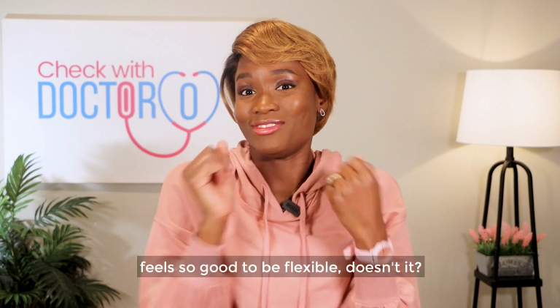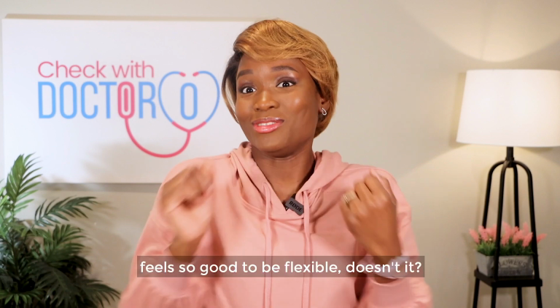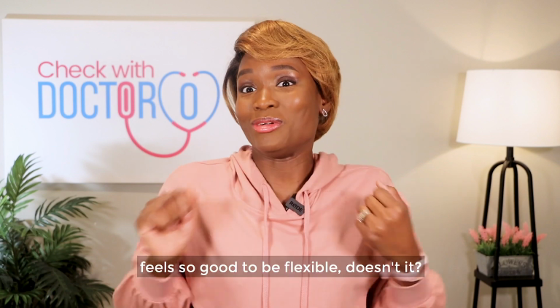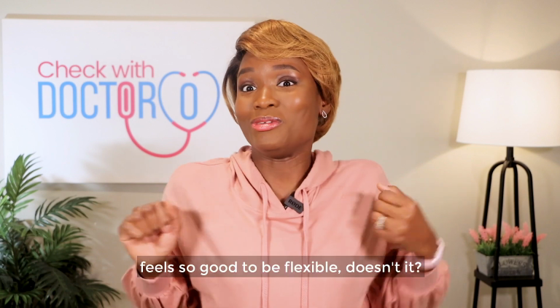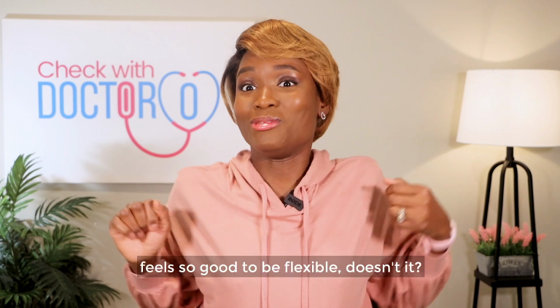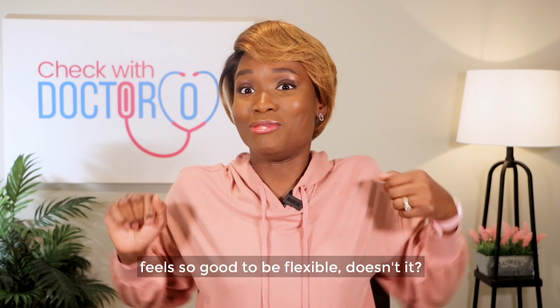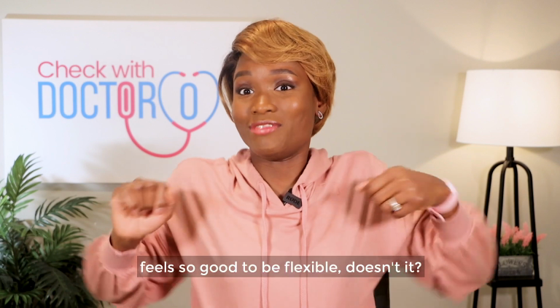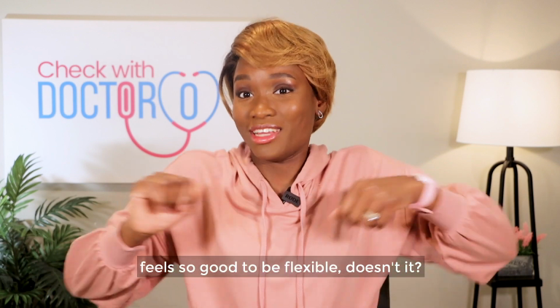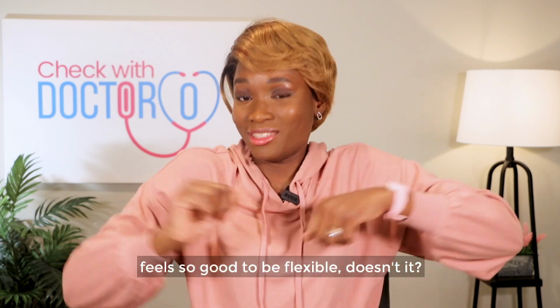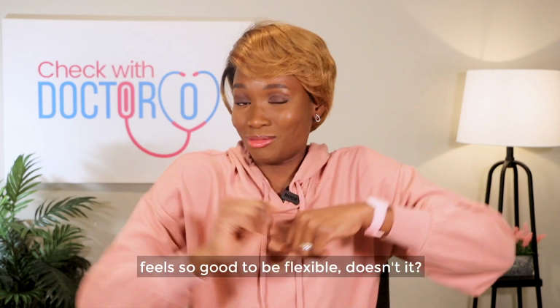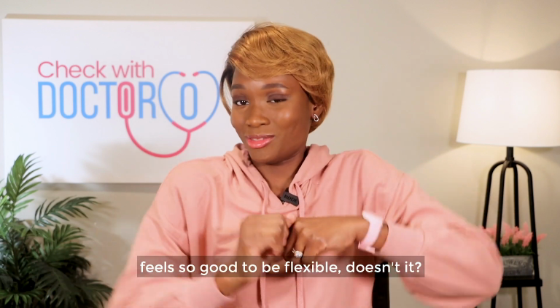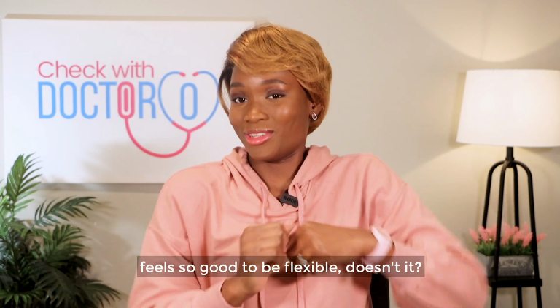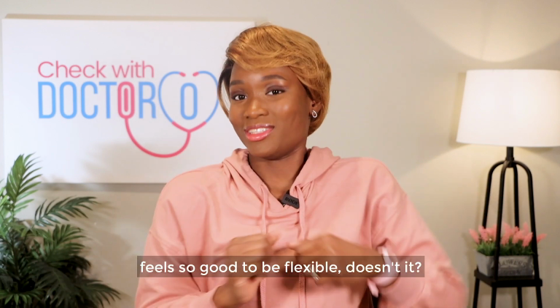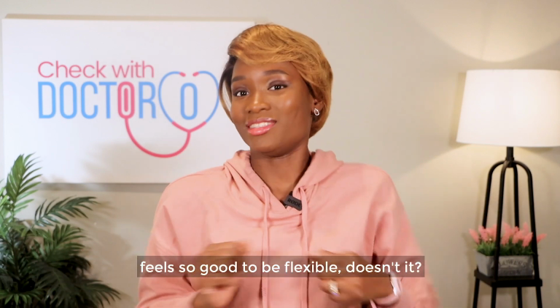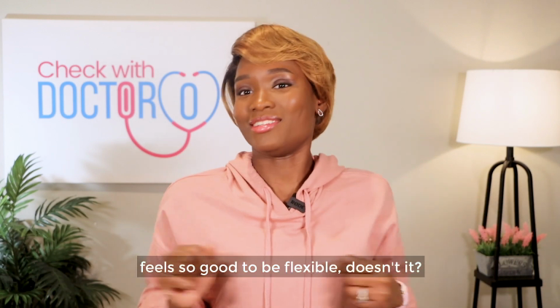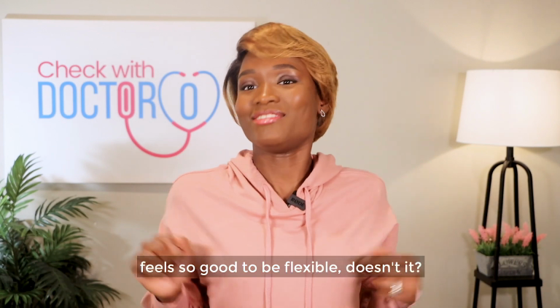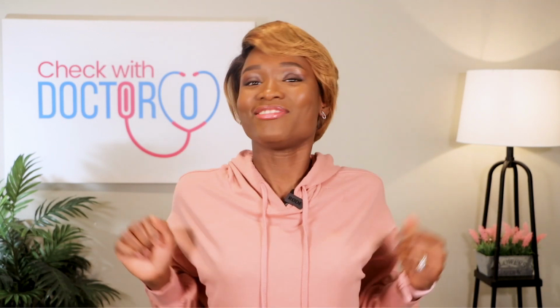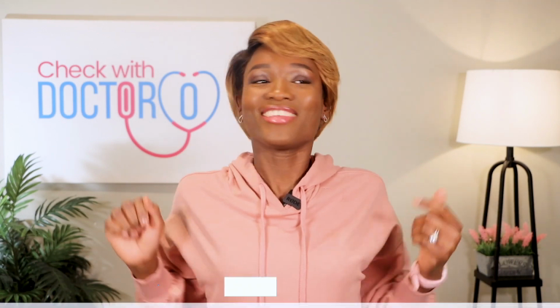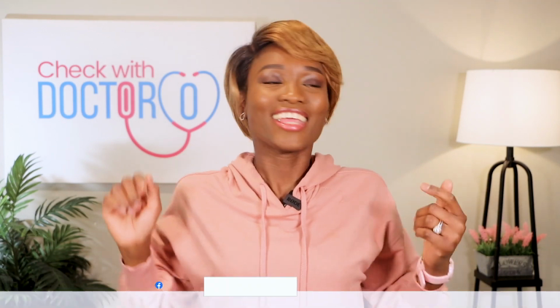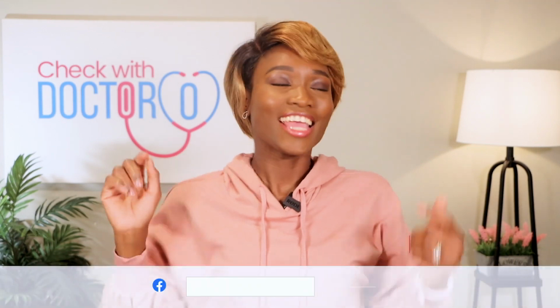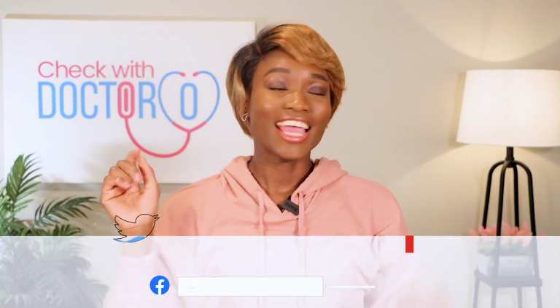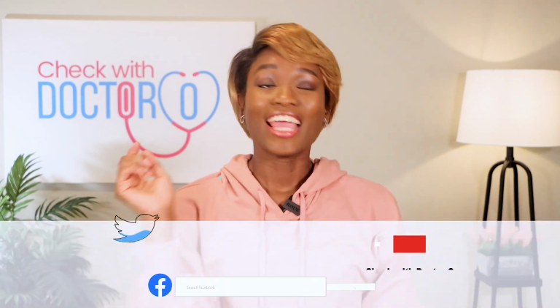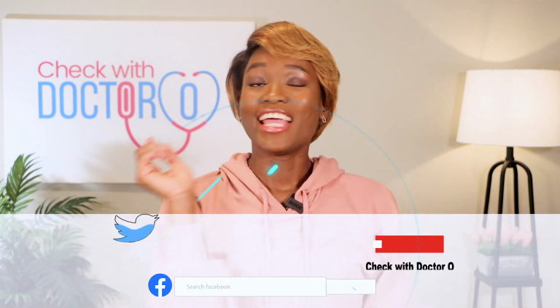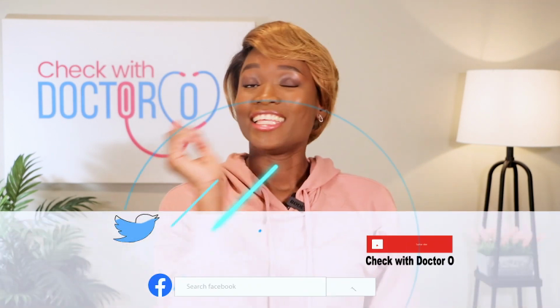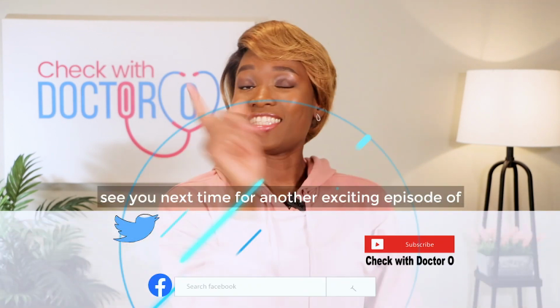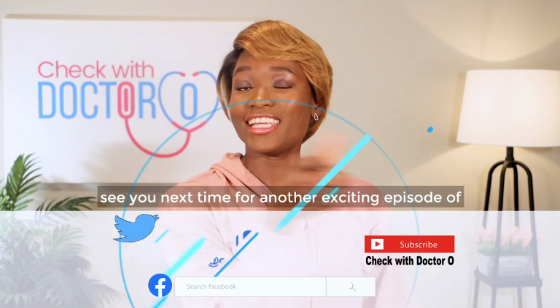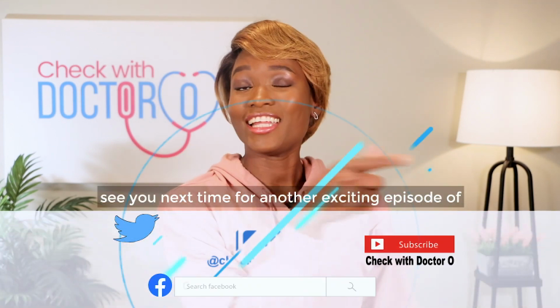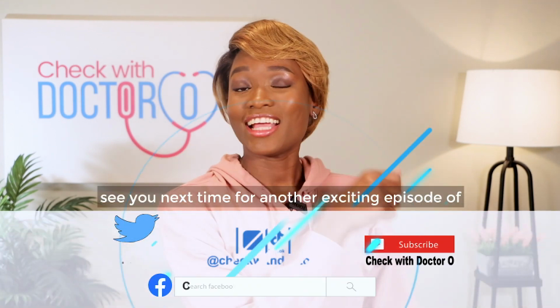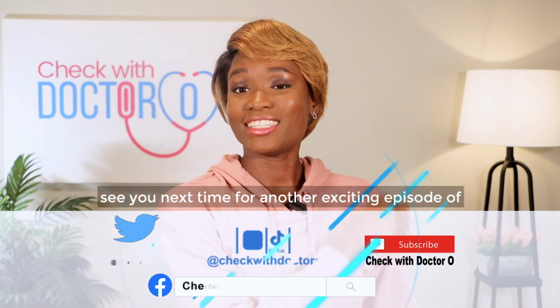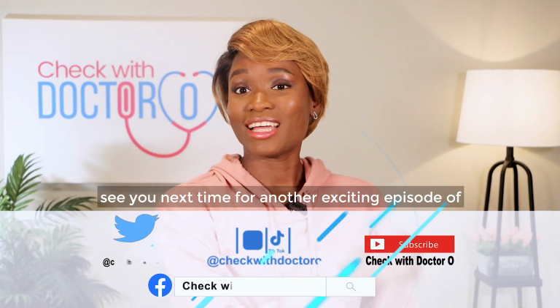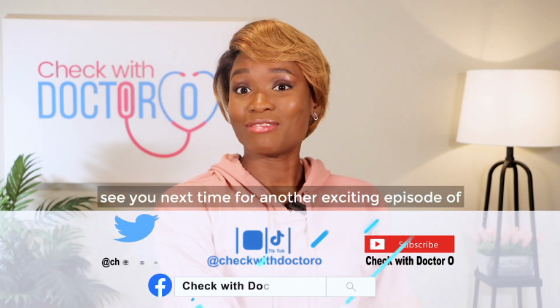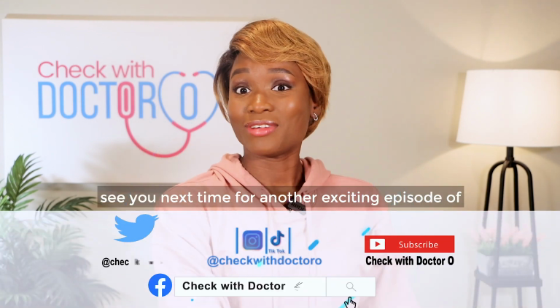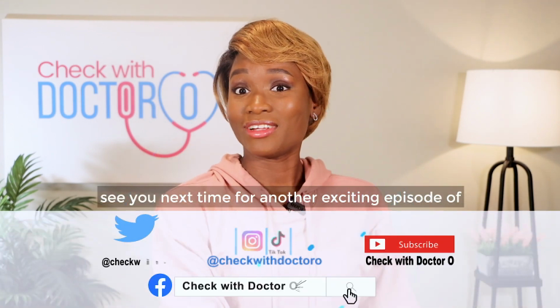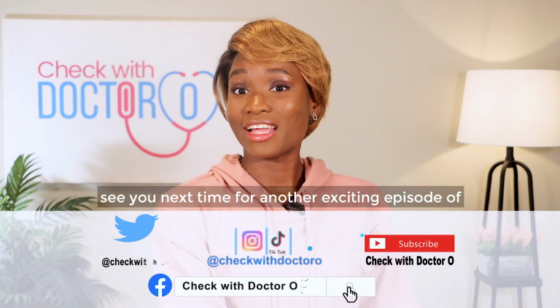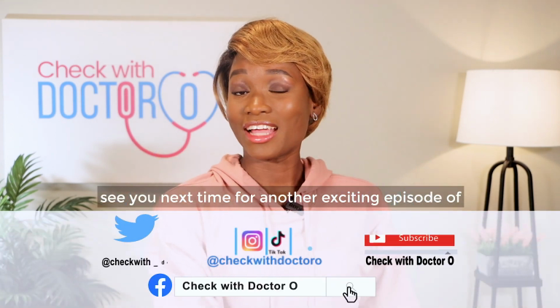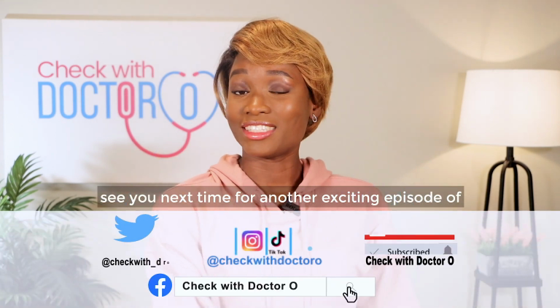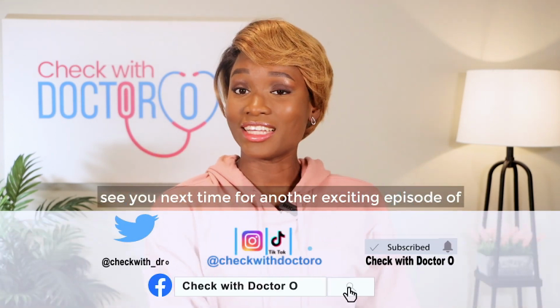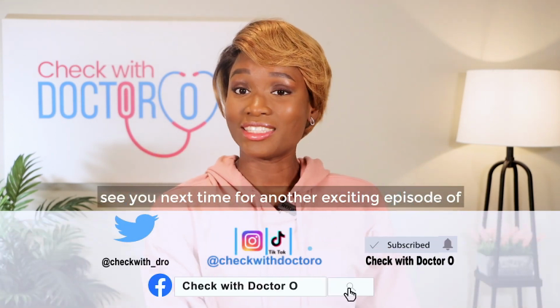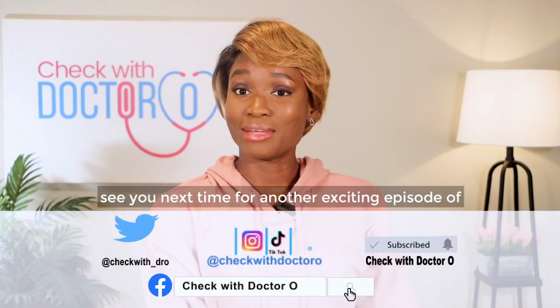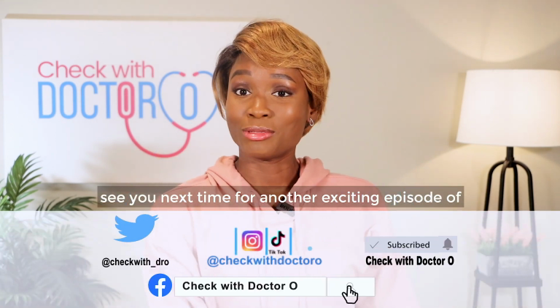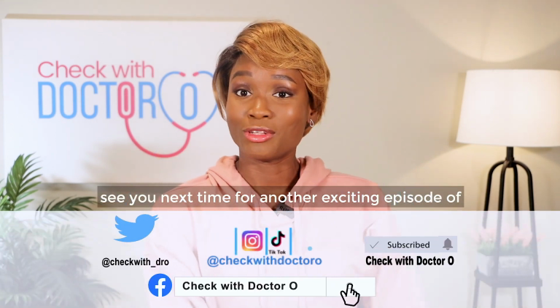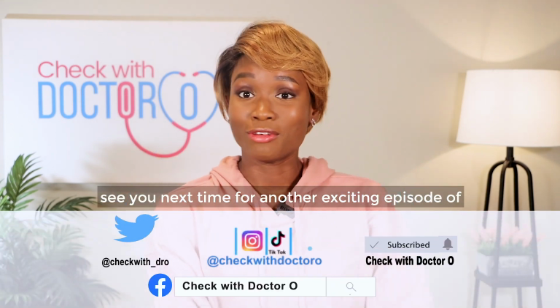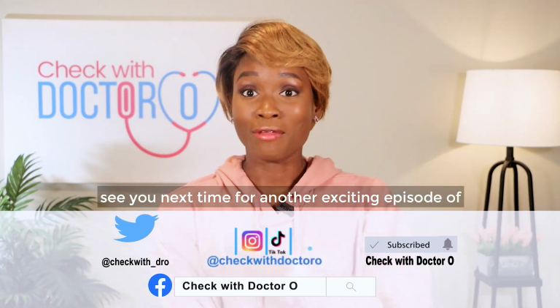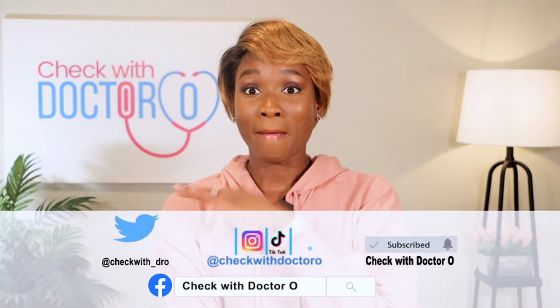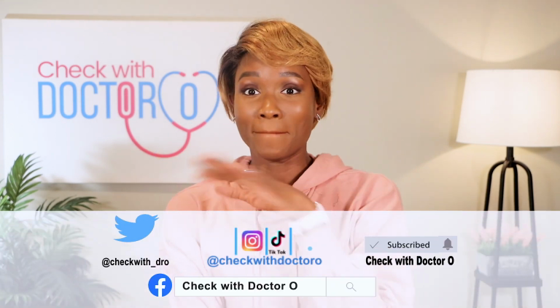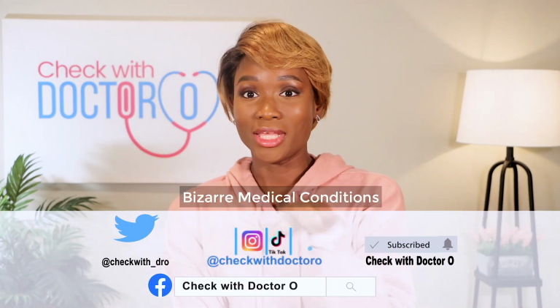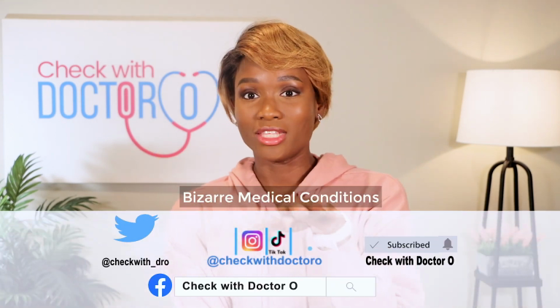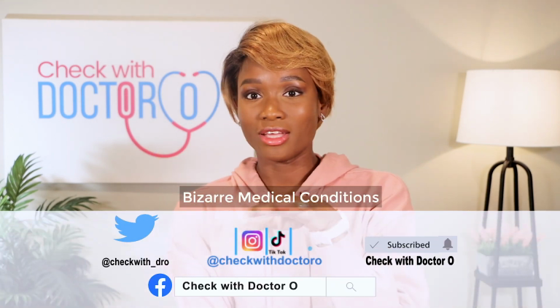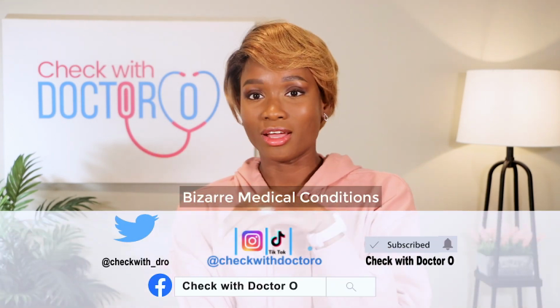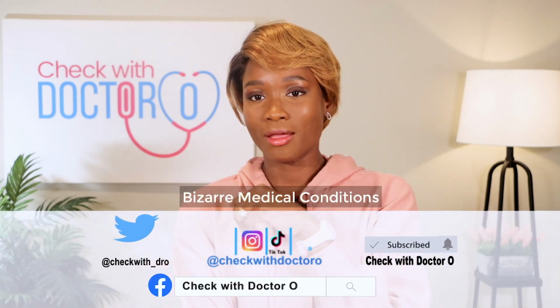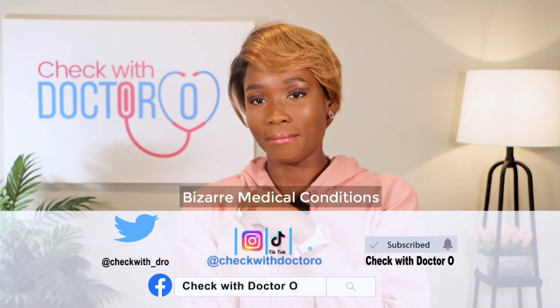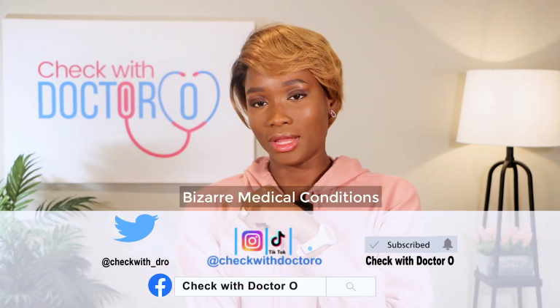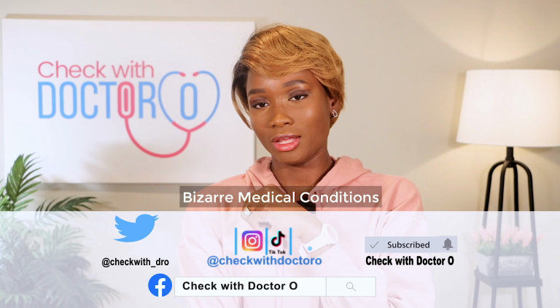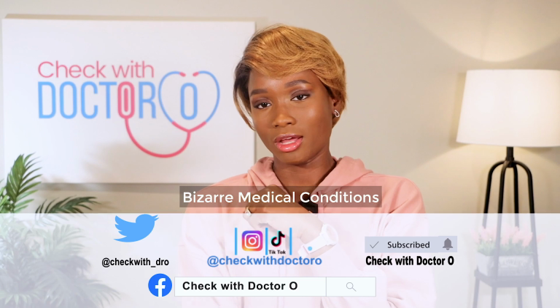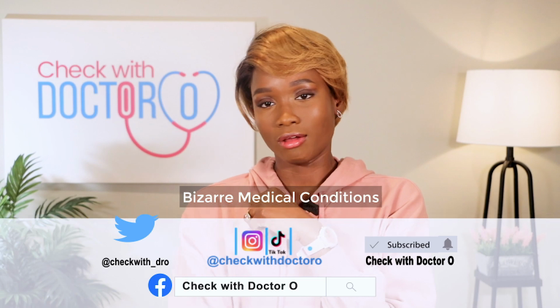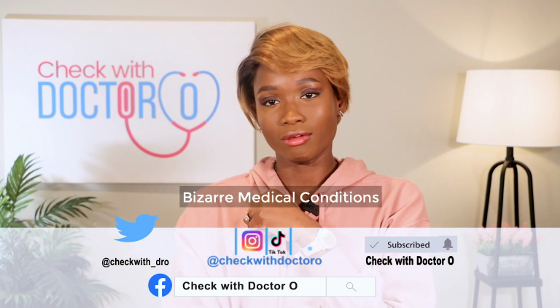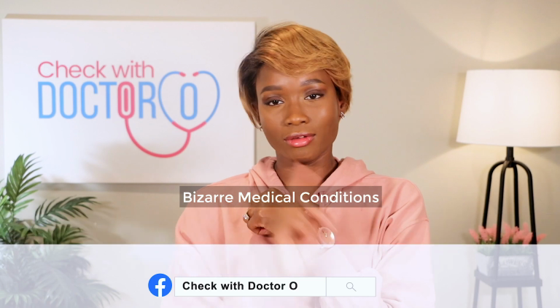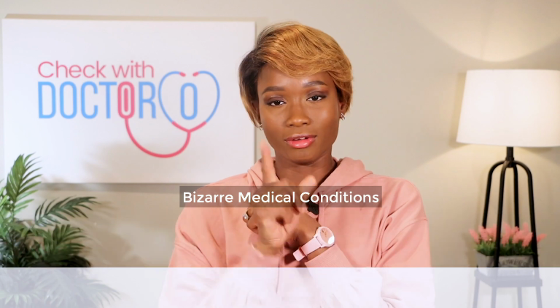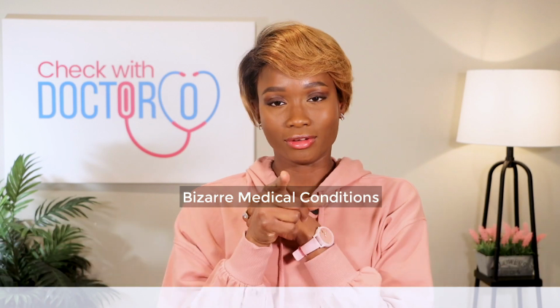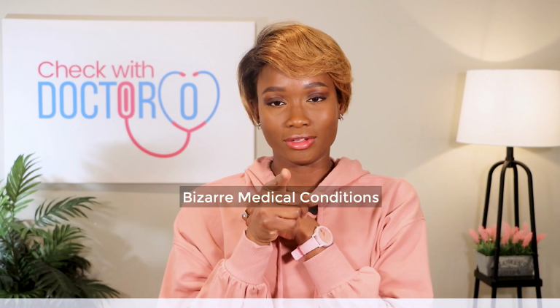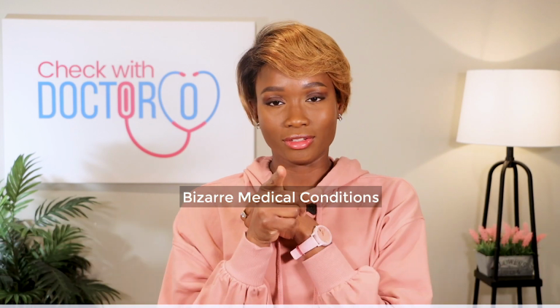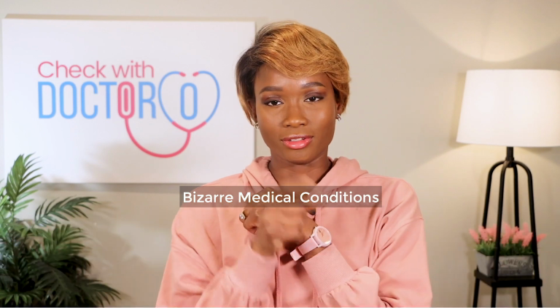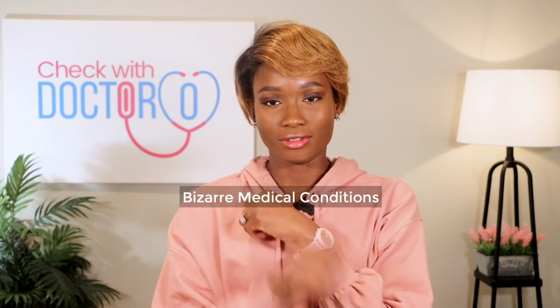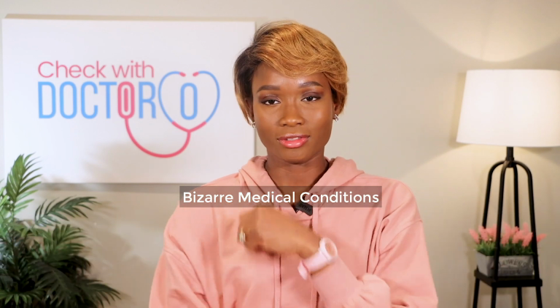Feels so good to be flexible, doesn't it? See you next time for another exciting episode of Bizarre Medical Conditions.